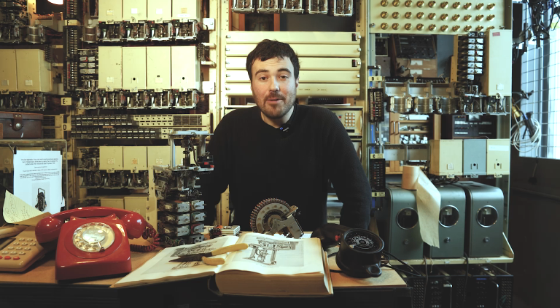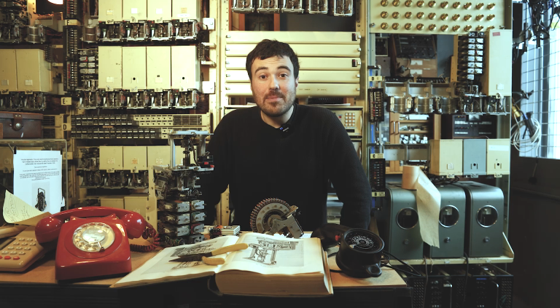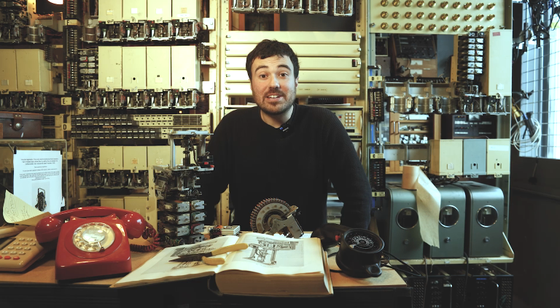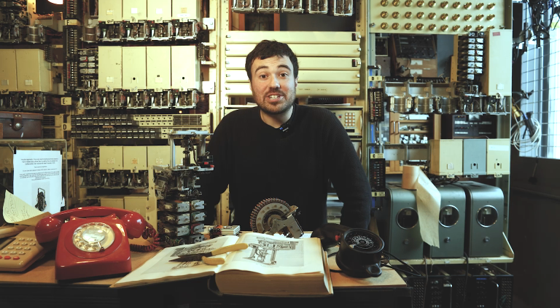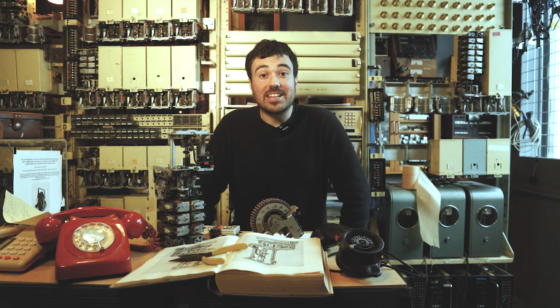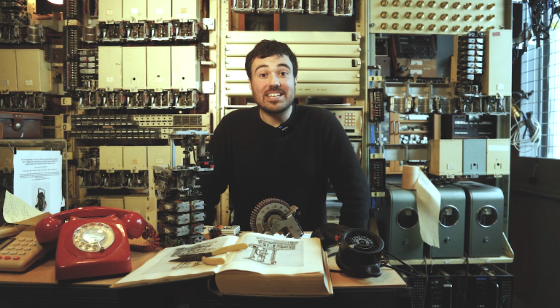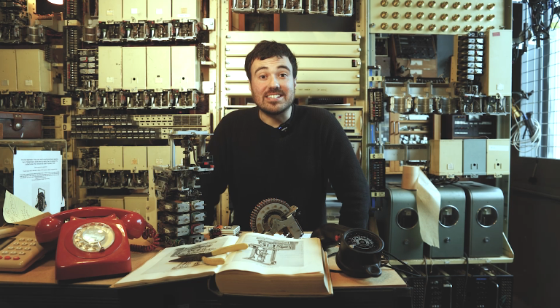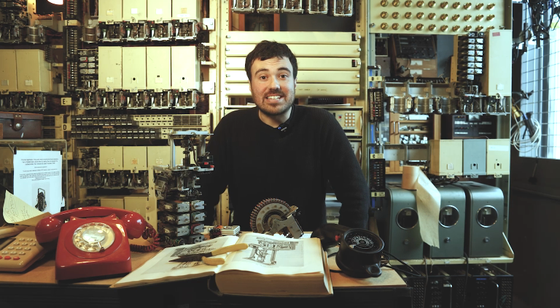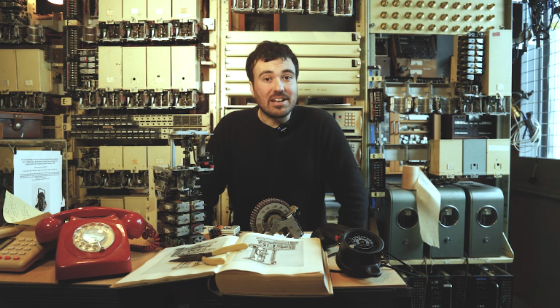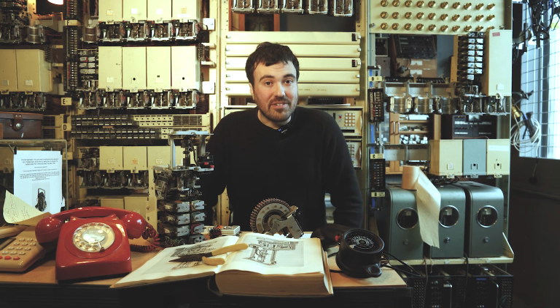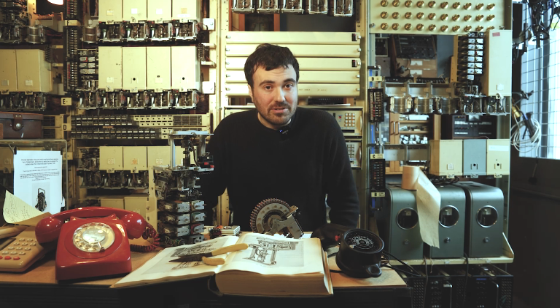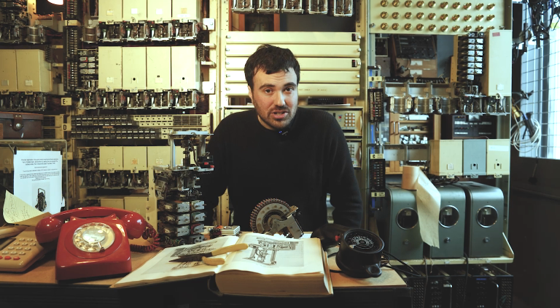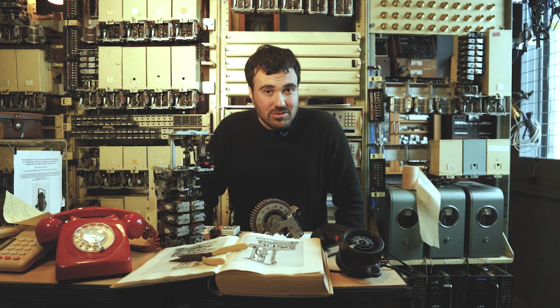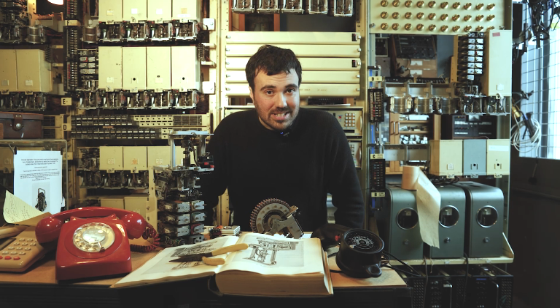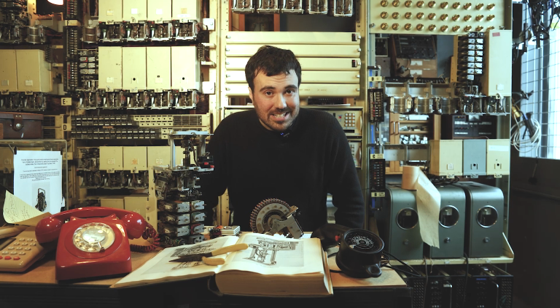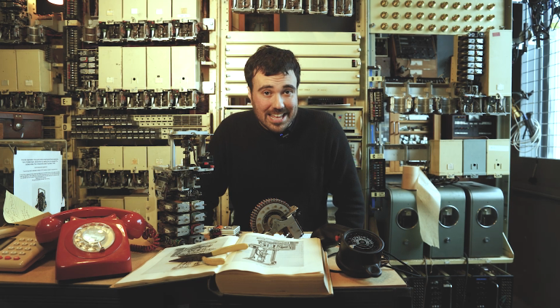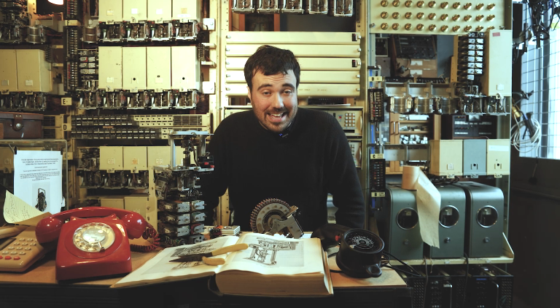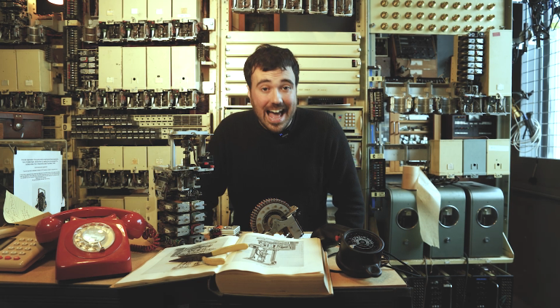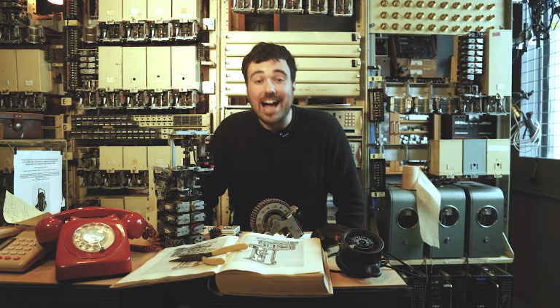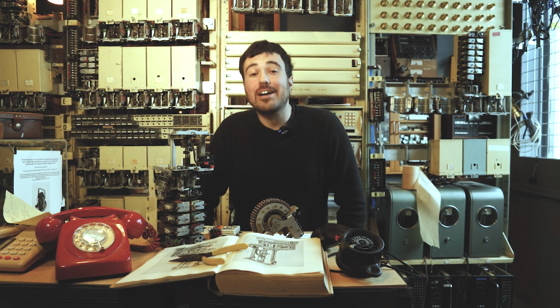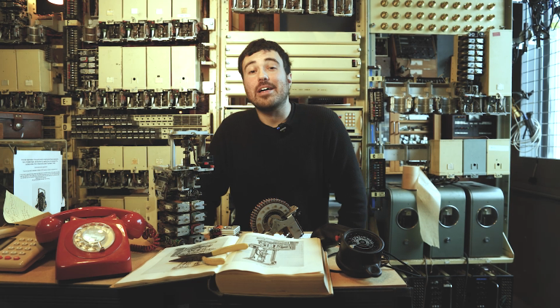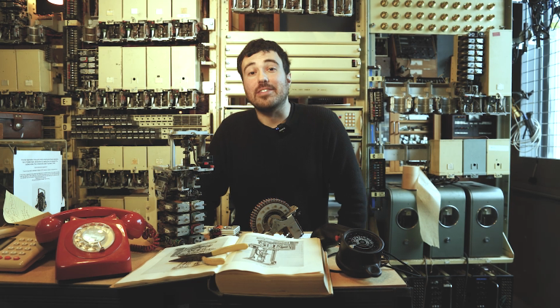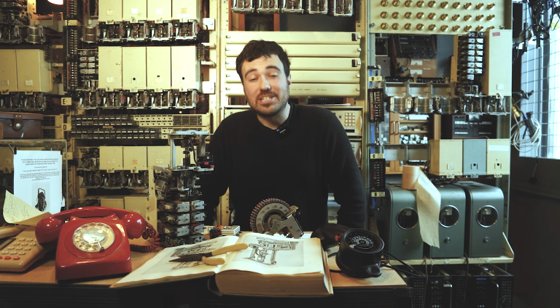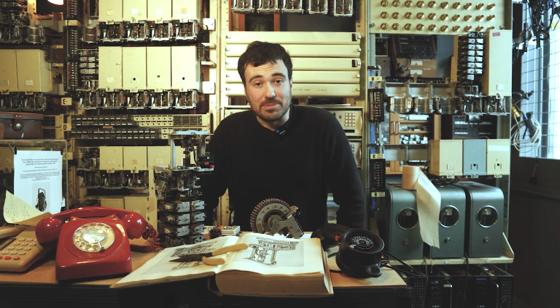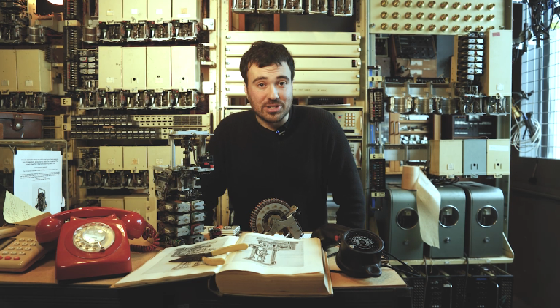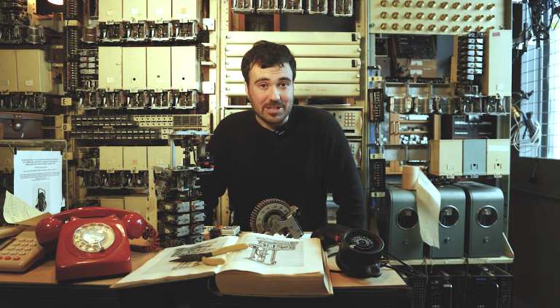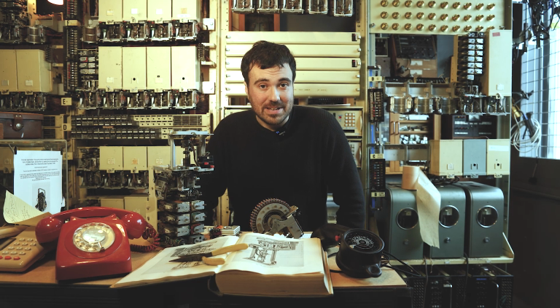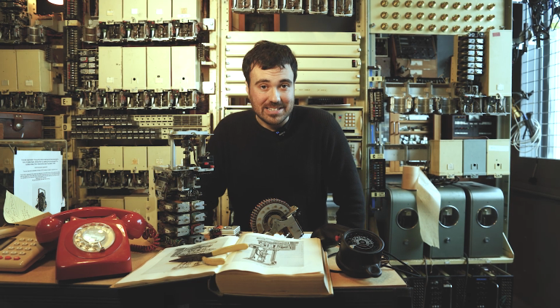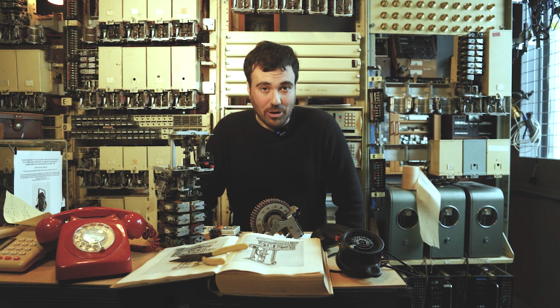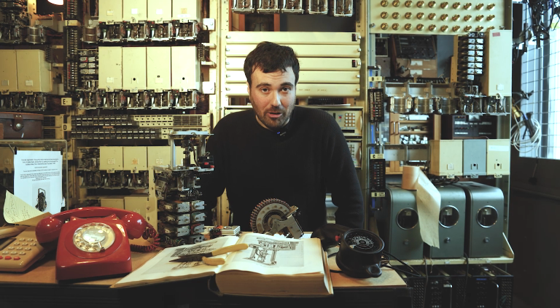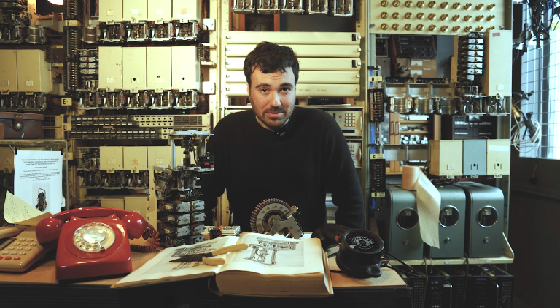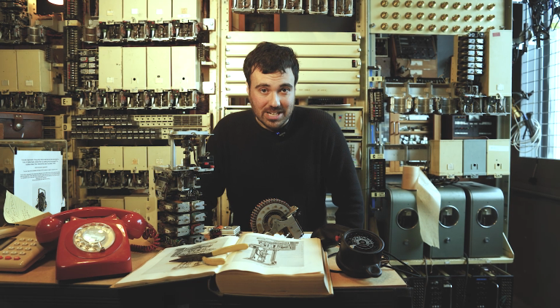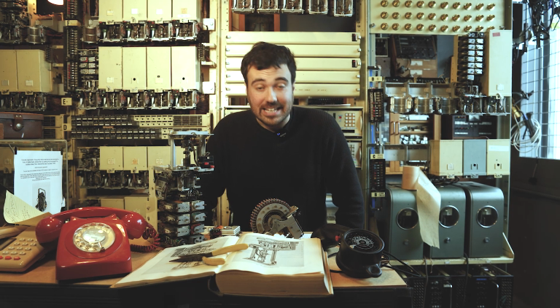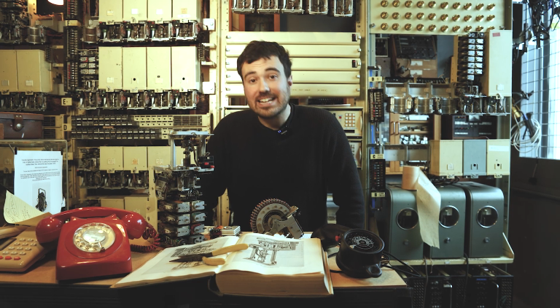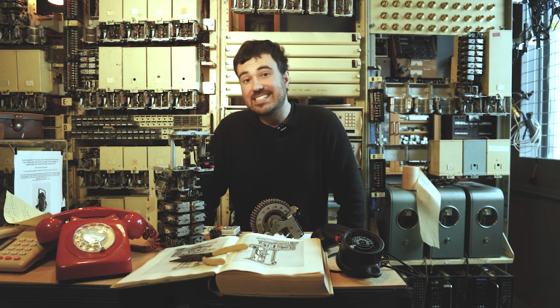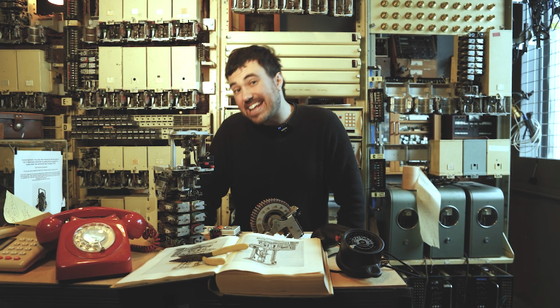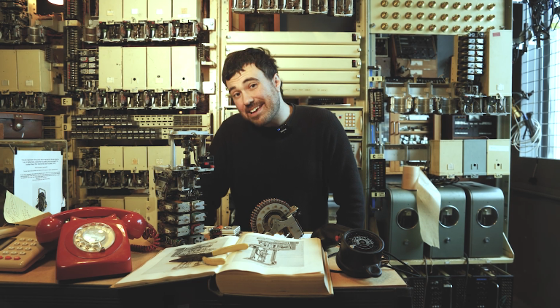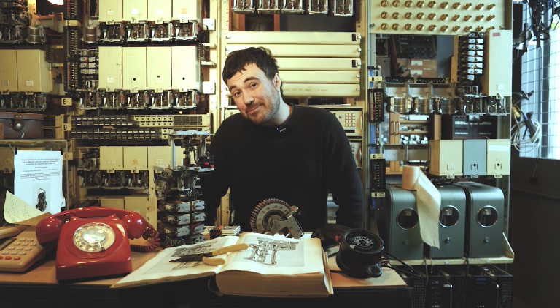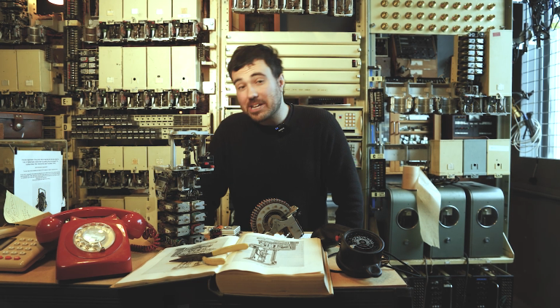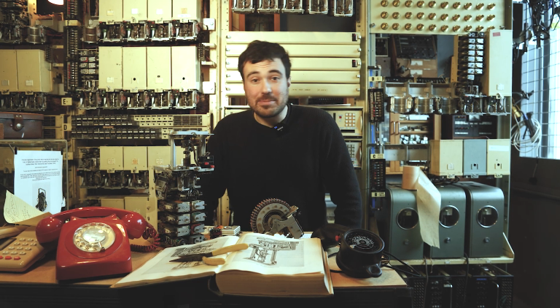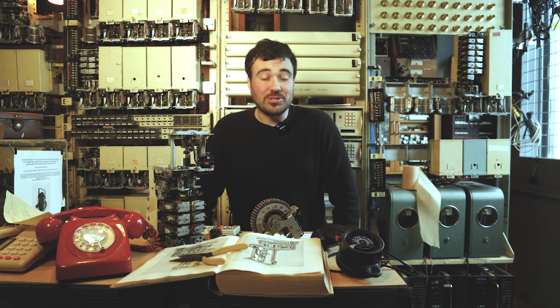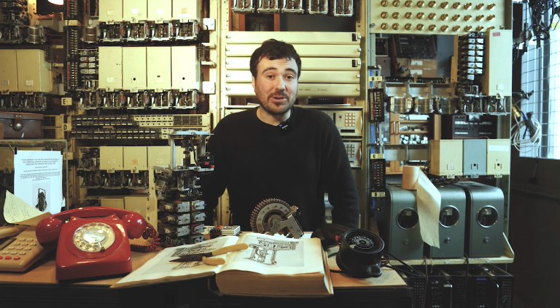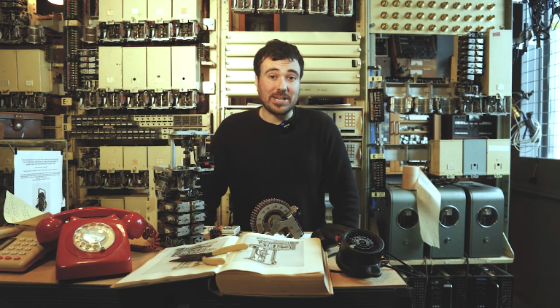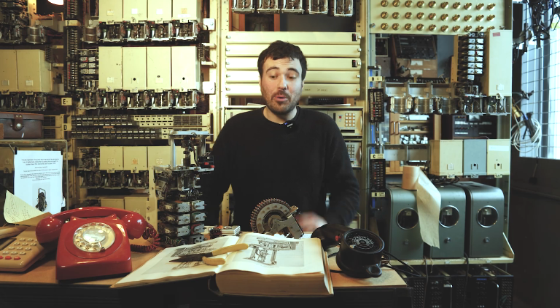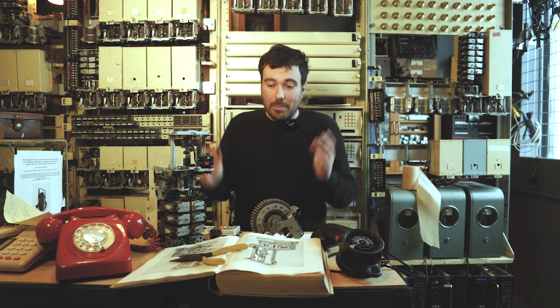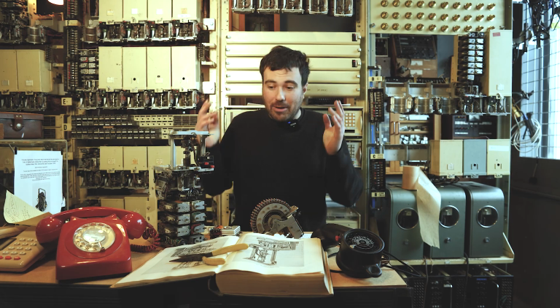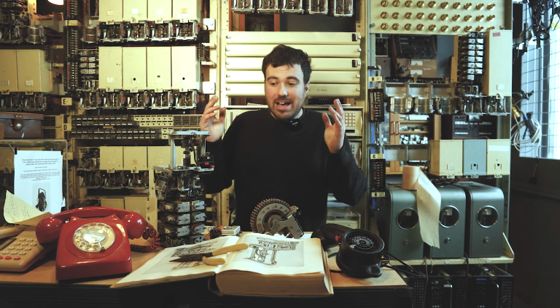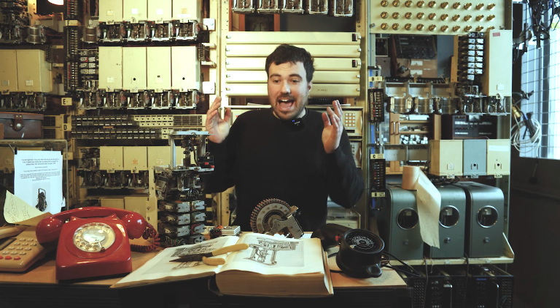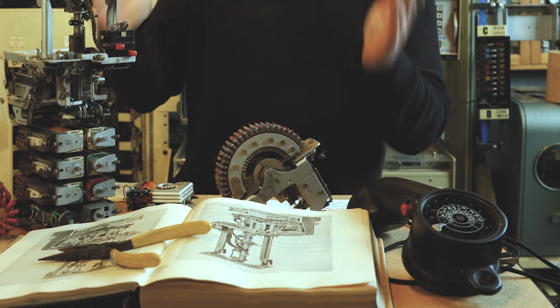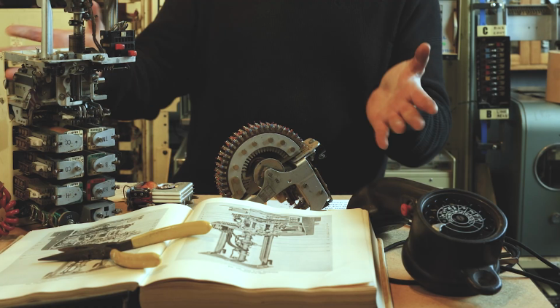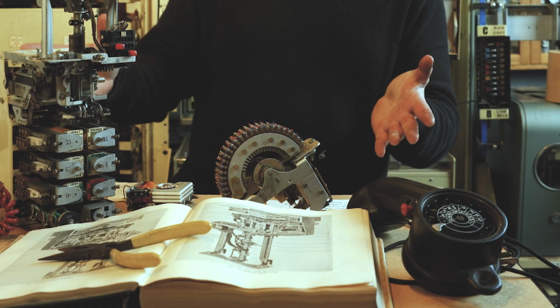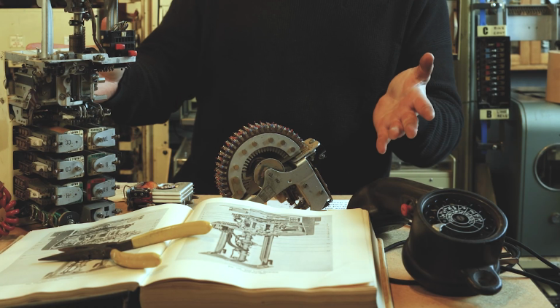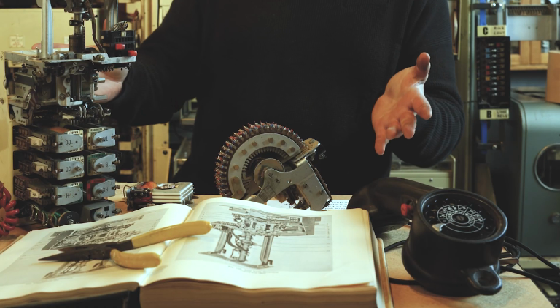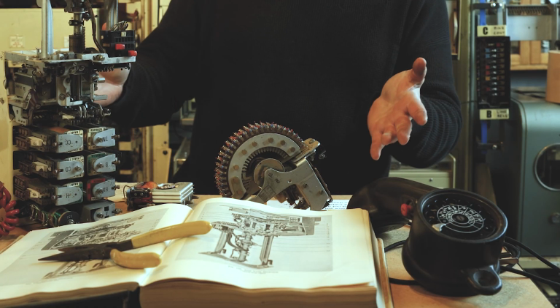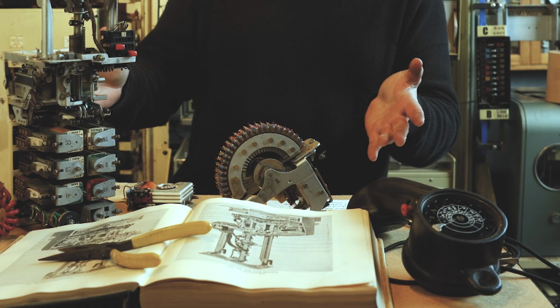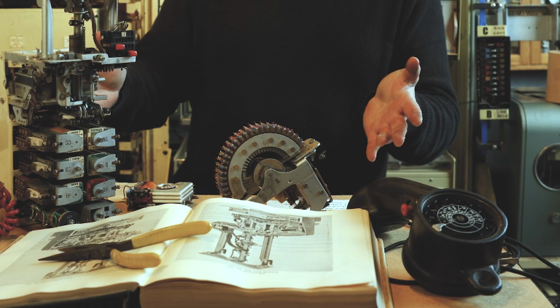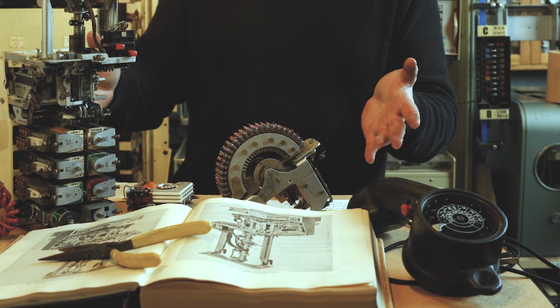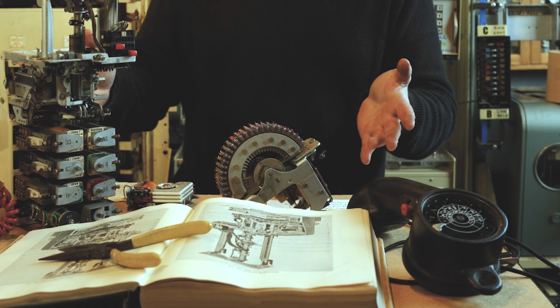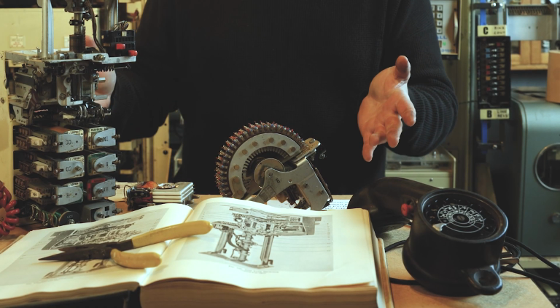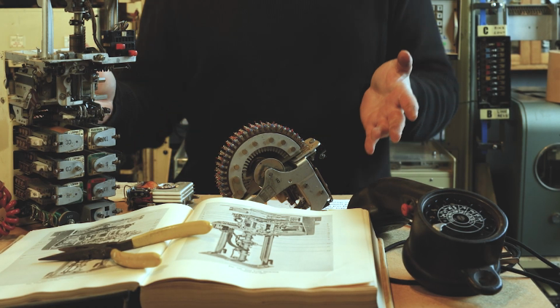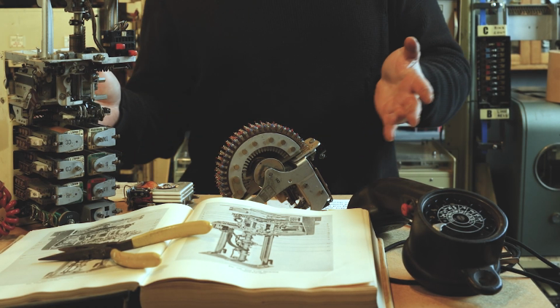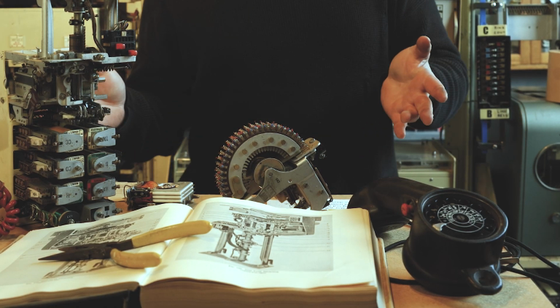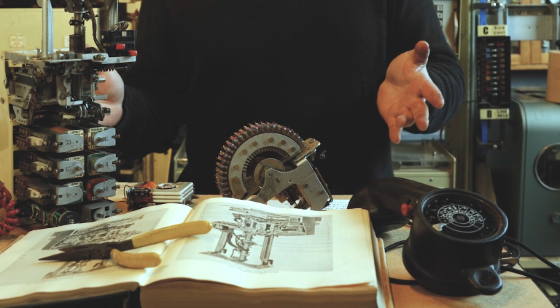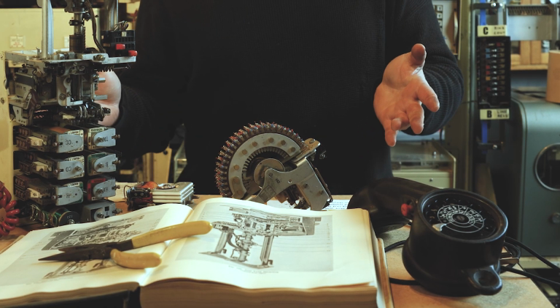I'm Mitch and this is Telephone Tuesdays here at This Museum Is Not Obsolete. Today we're going to be talking all about electromechanical selectors.